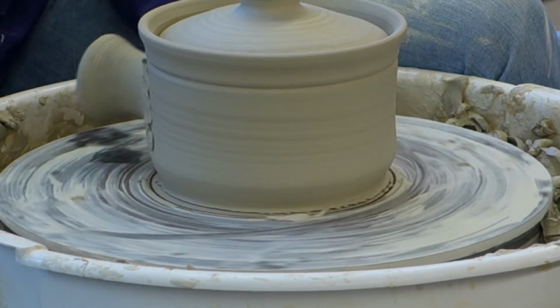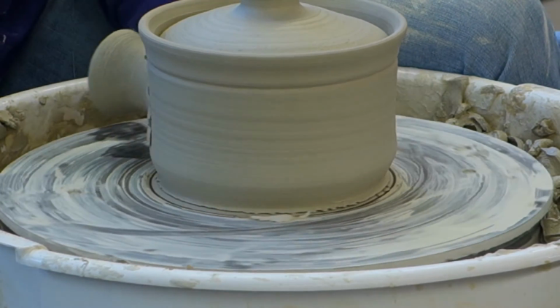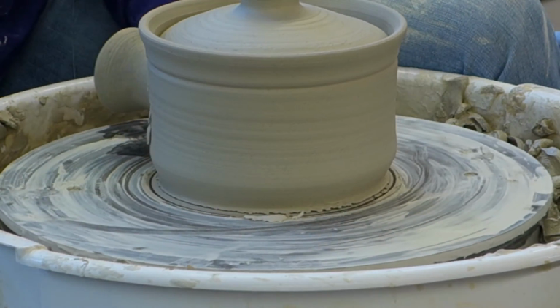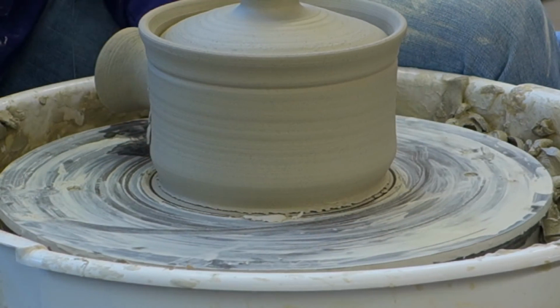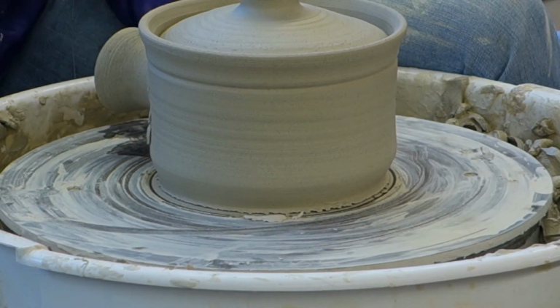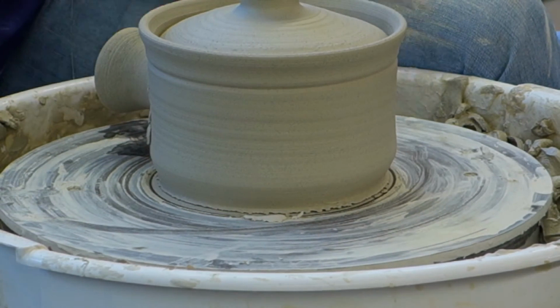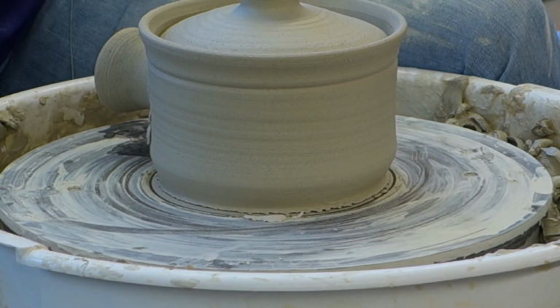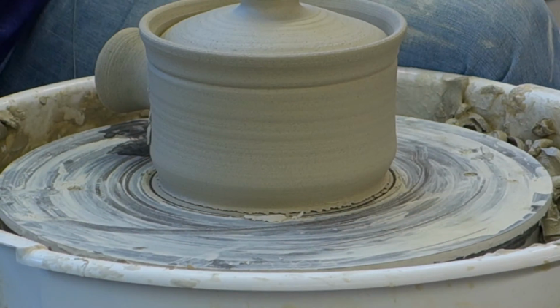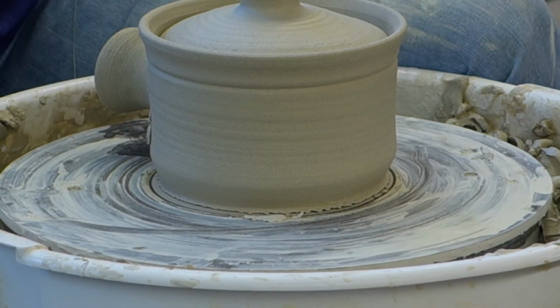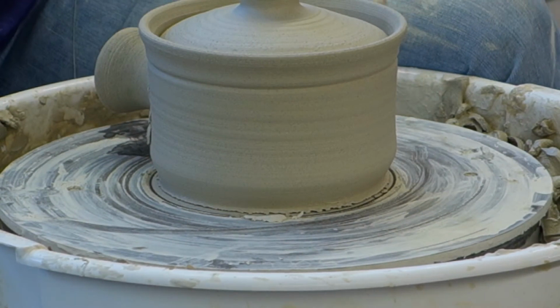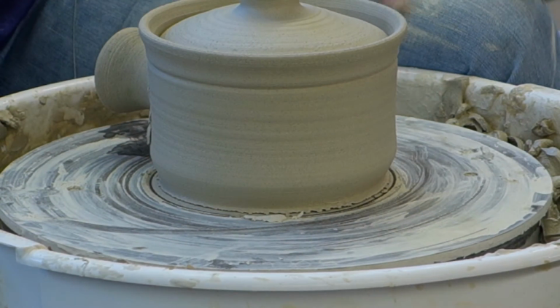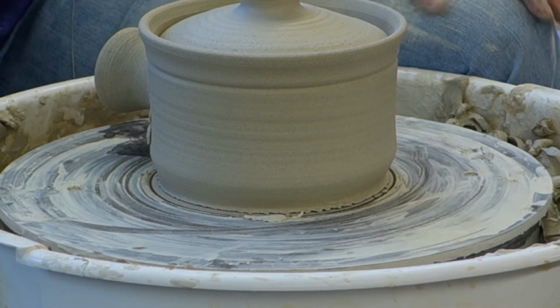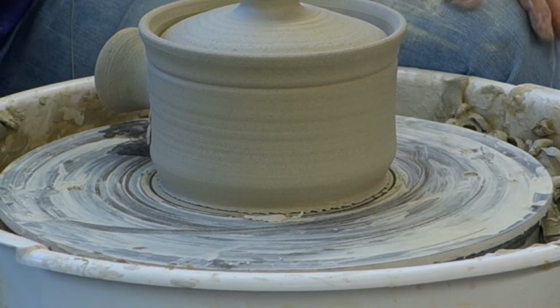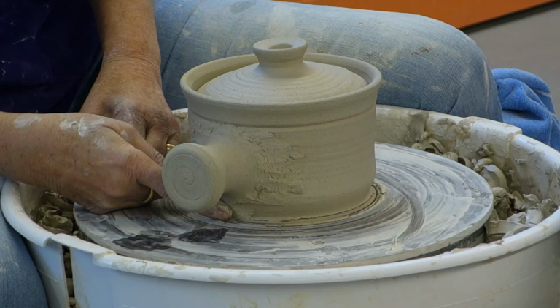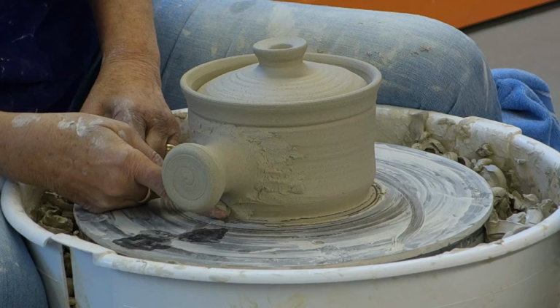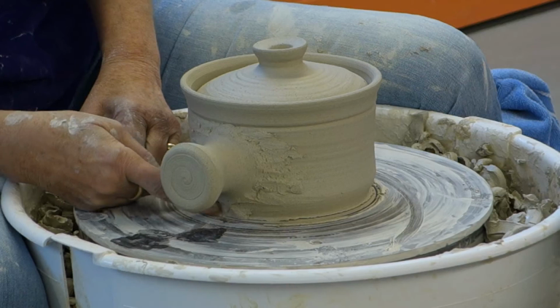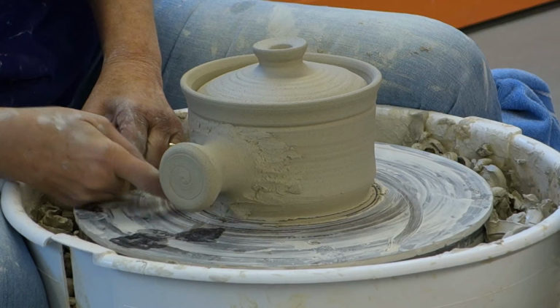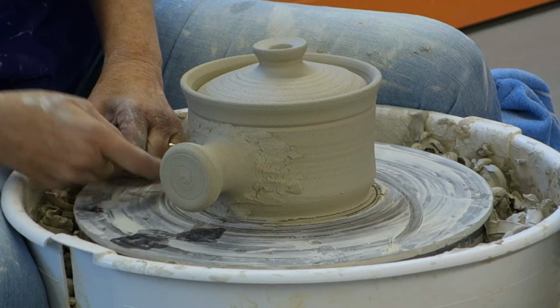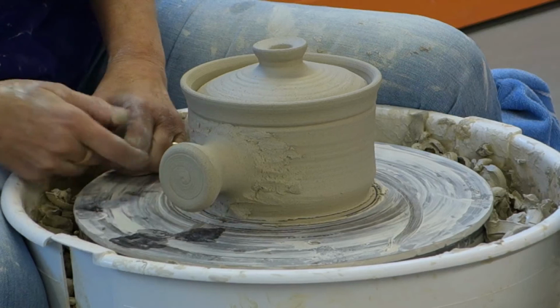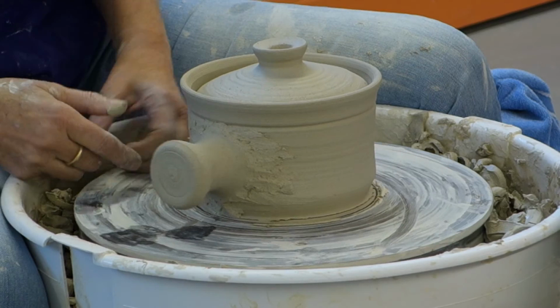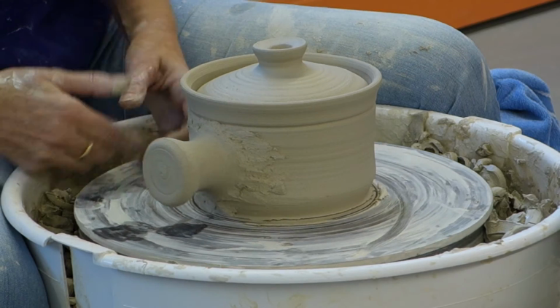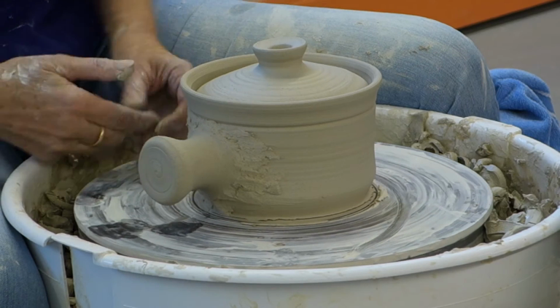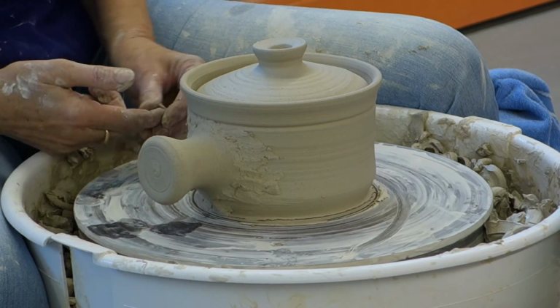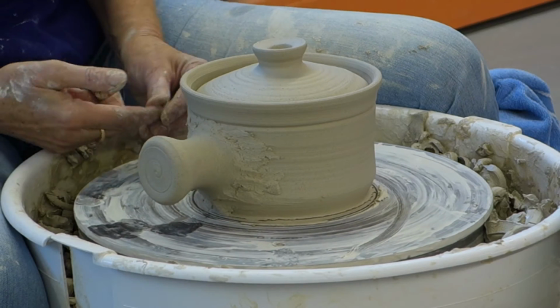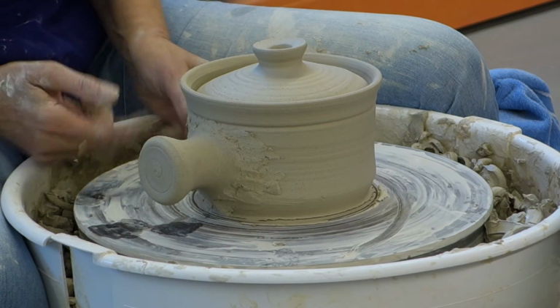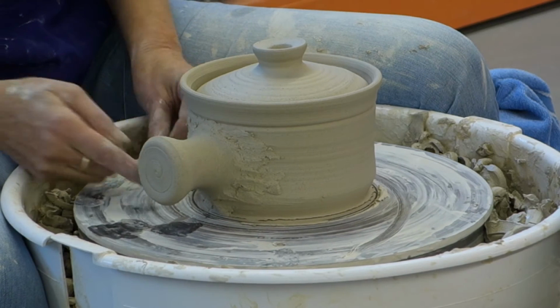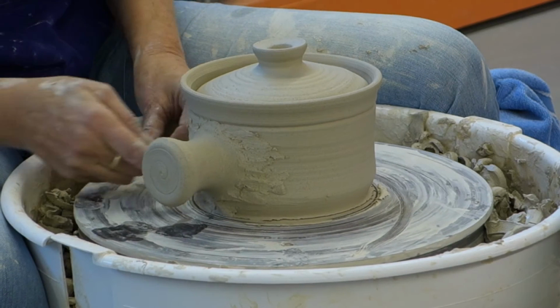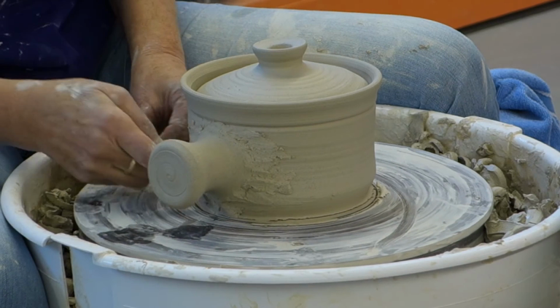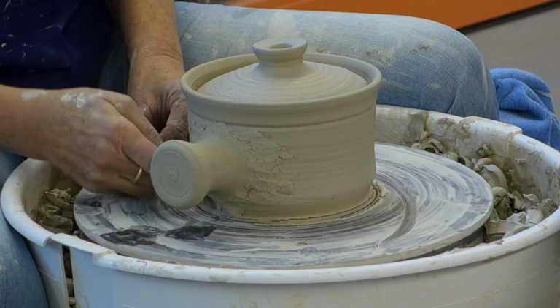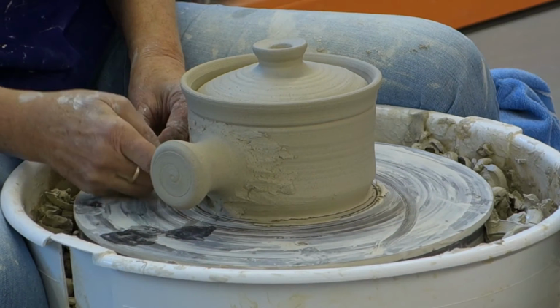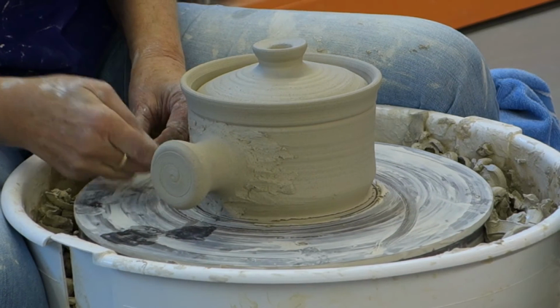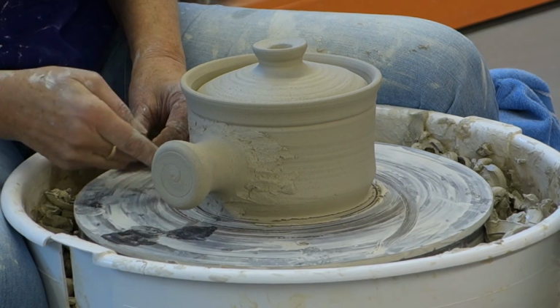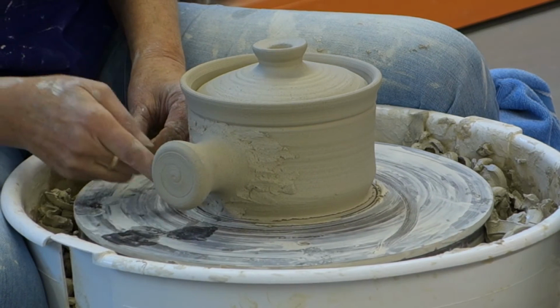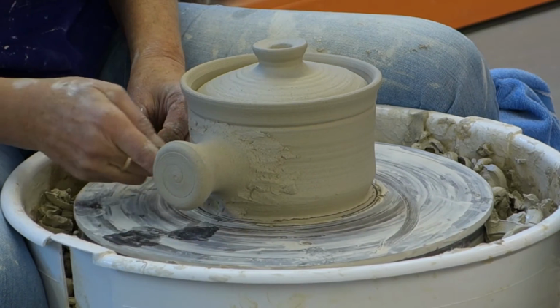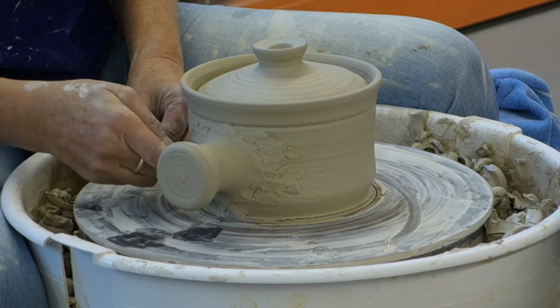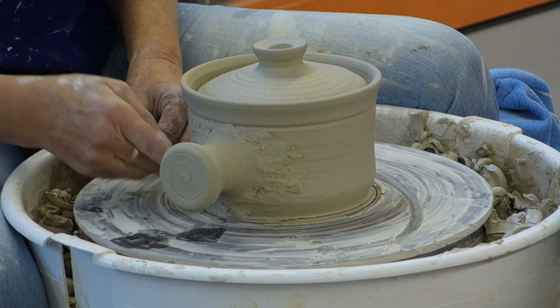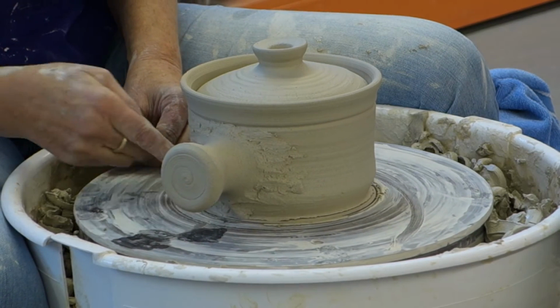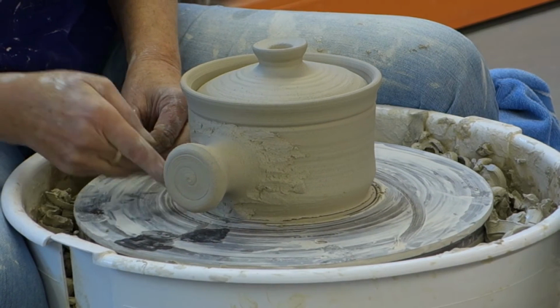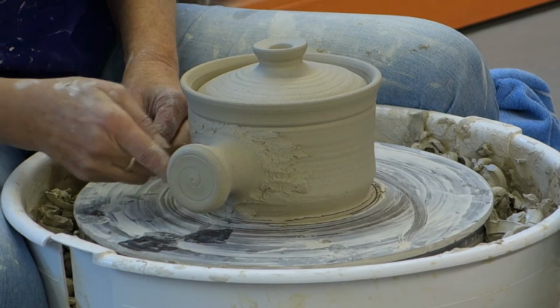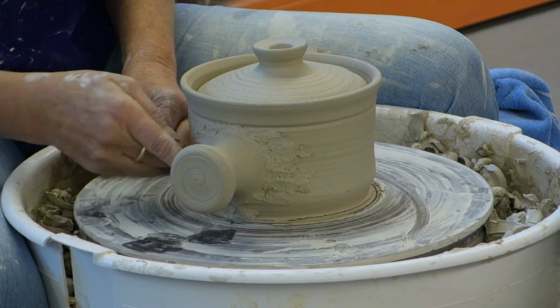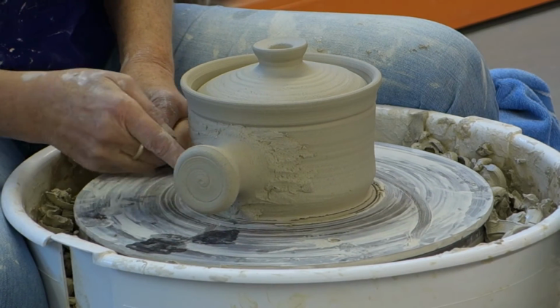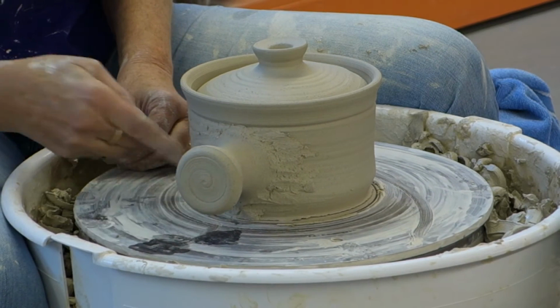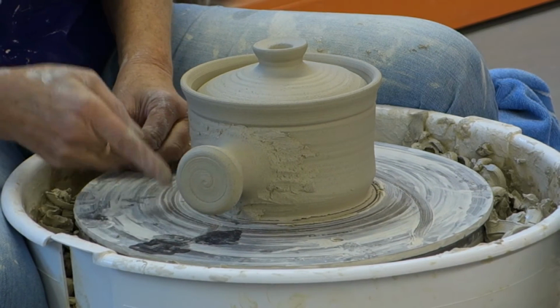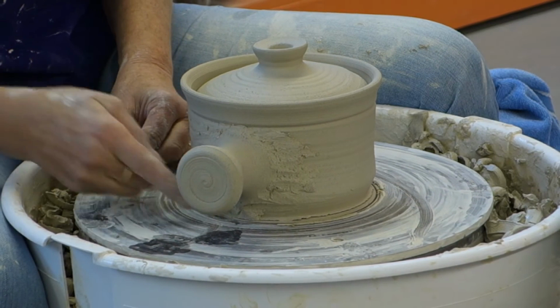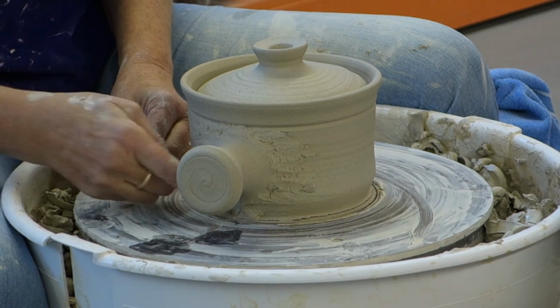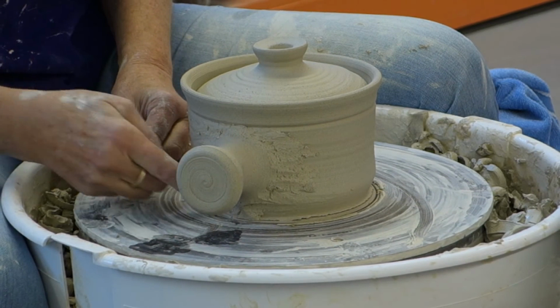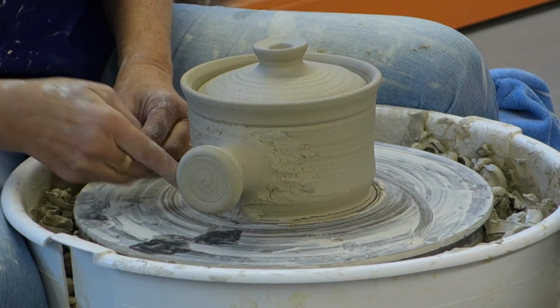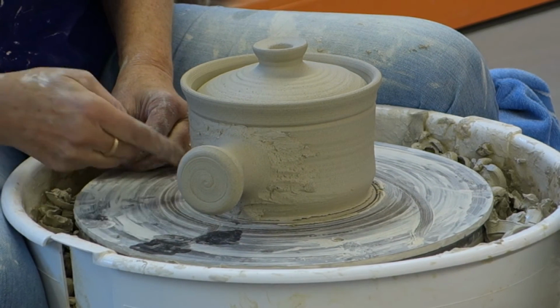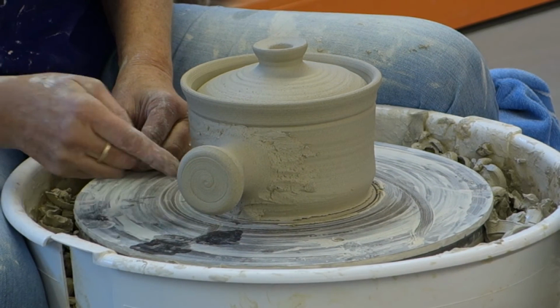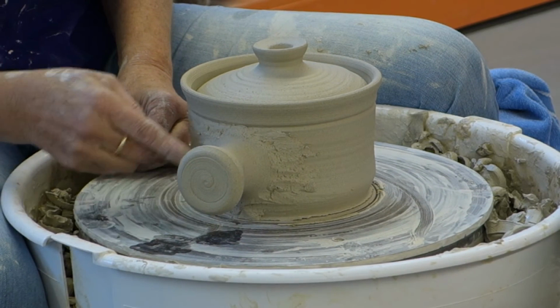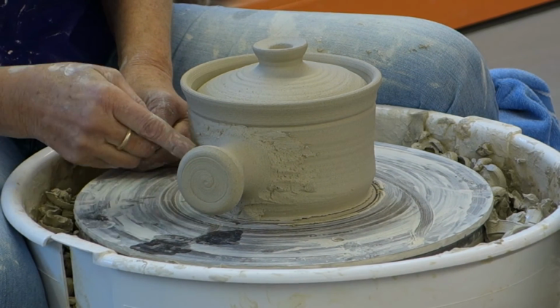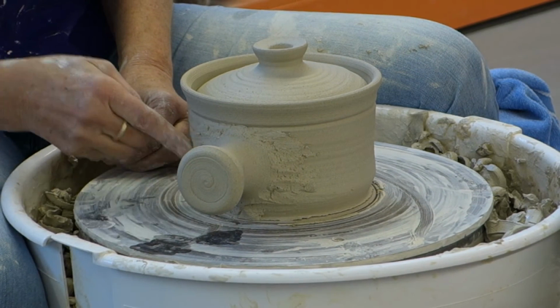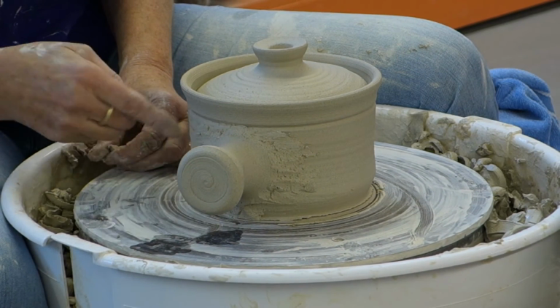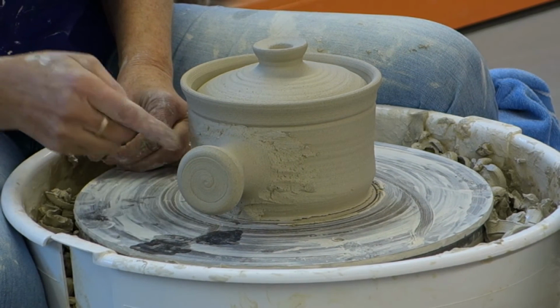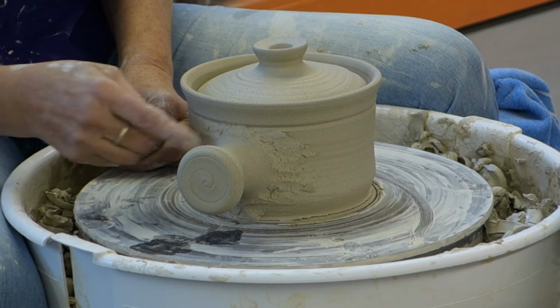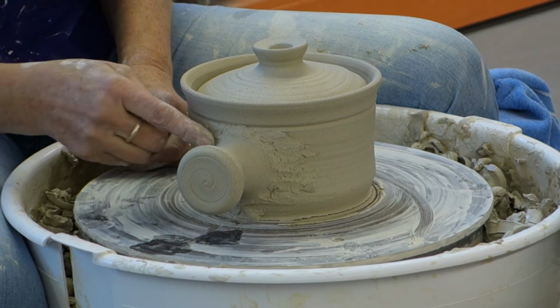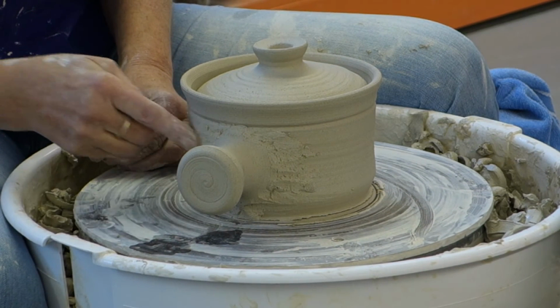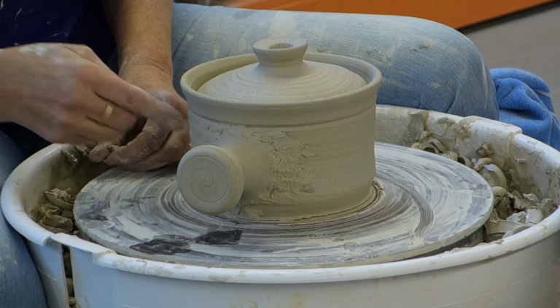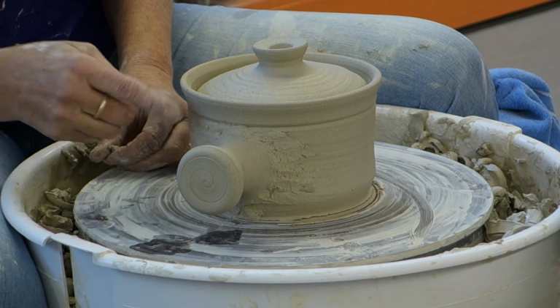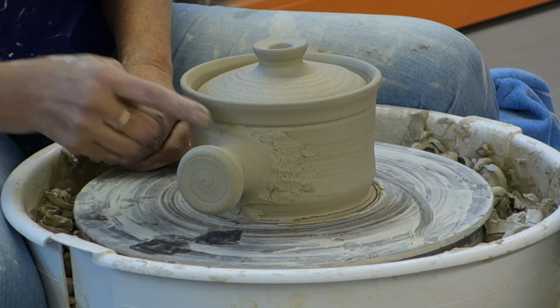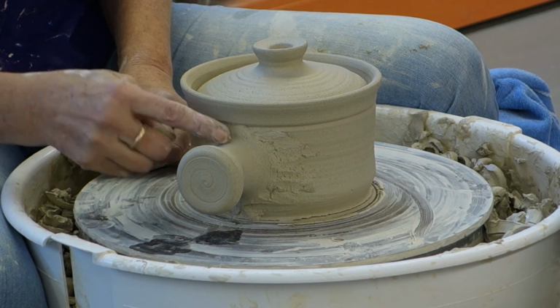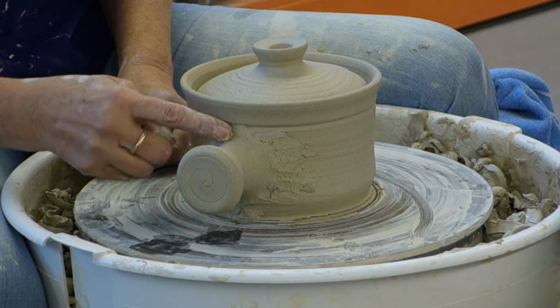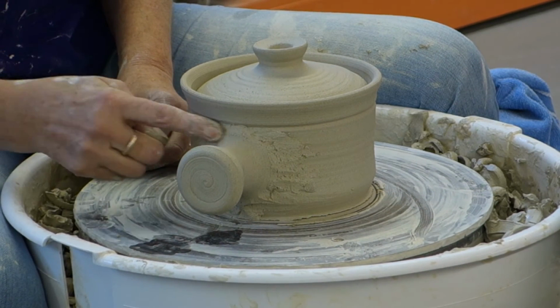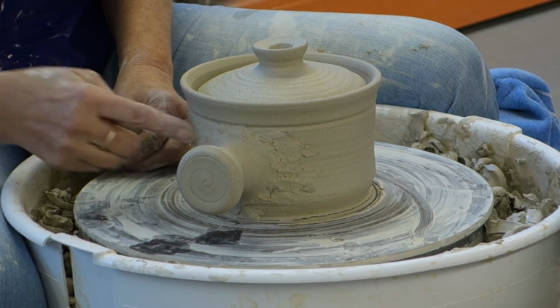Has anybody watched the Great Pottery Throwdown? We do clay games and it gave me some ideas for clay games.